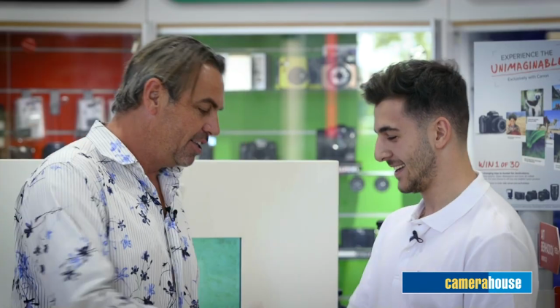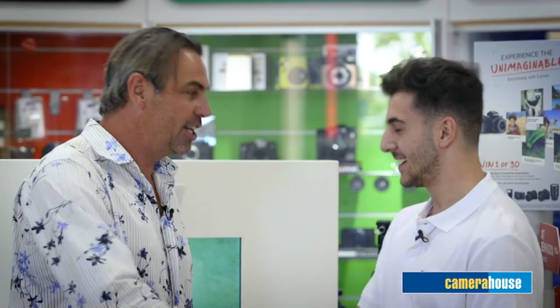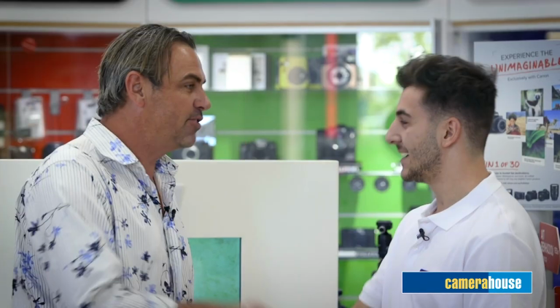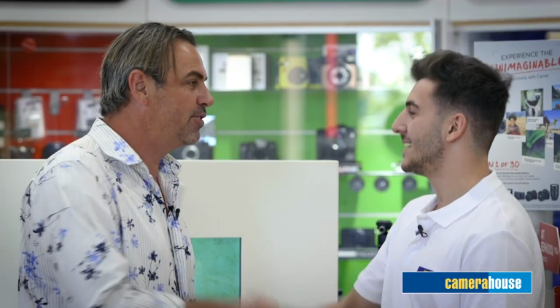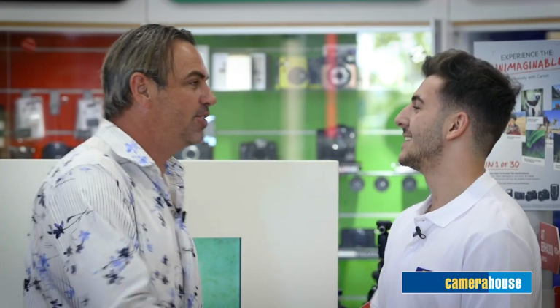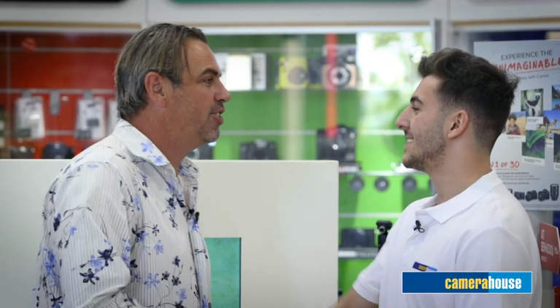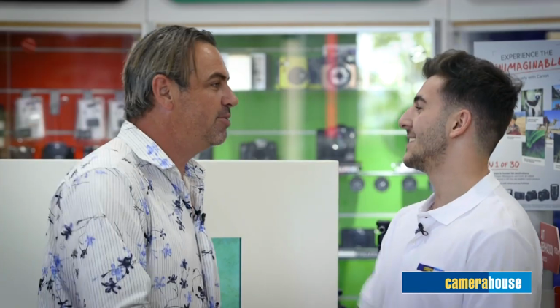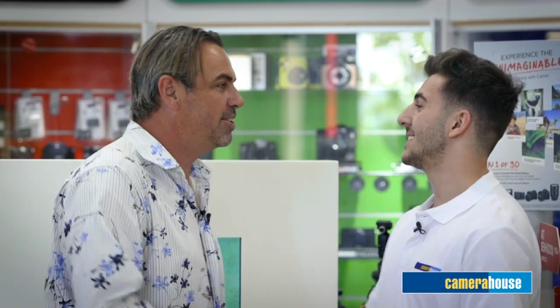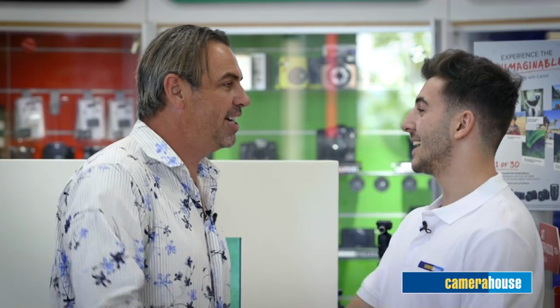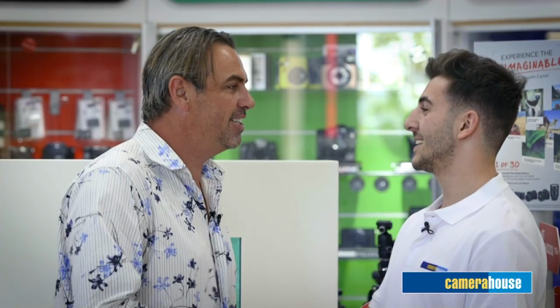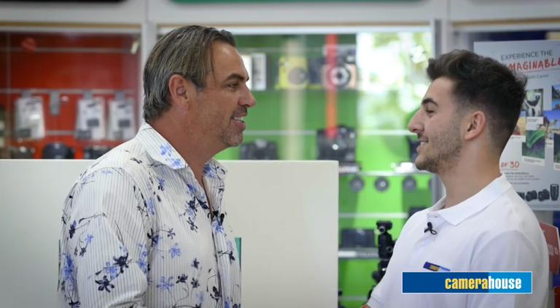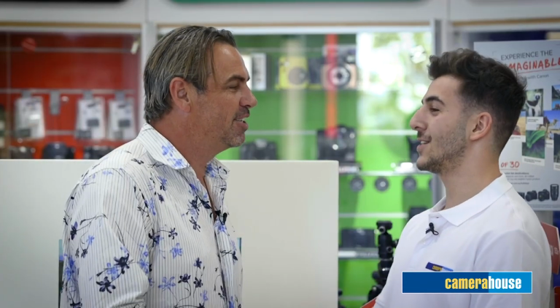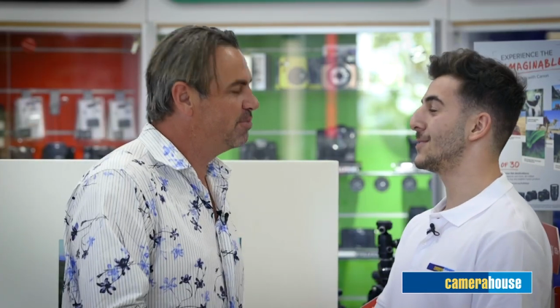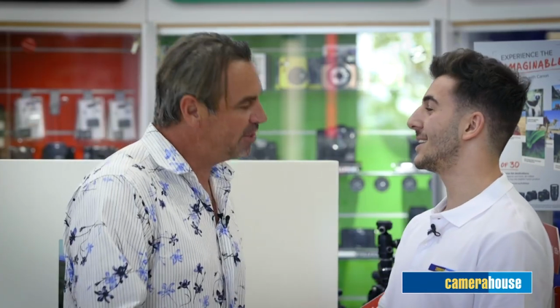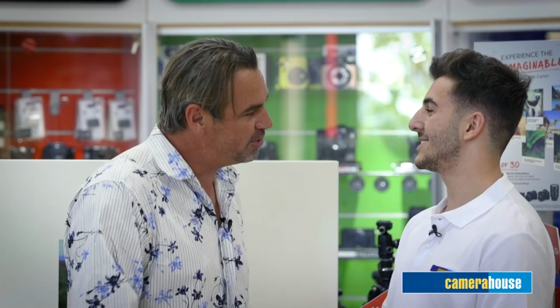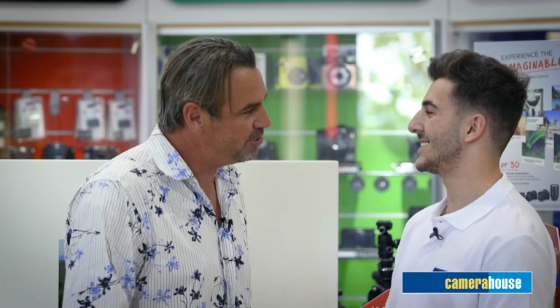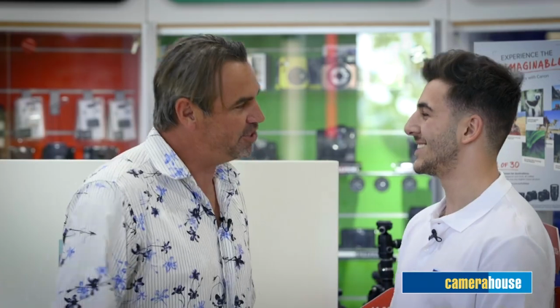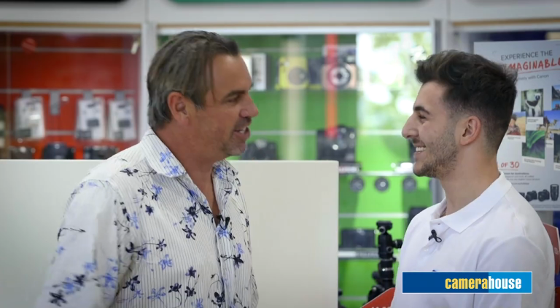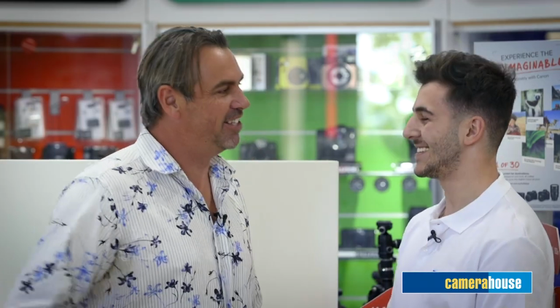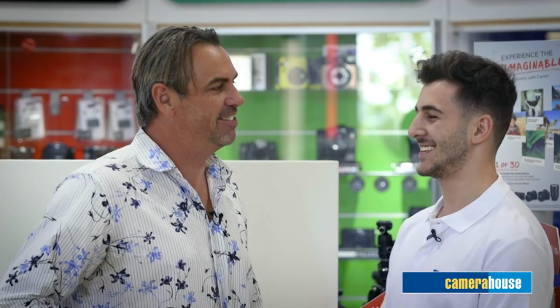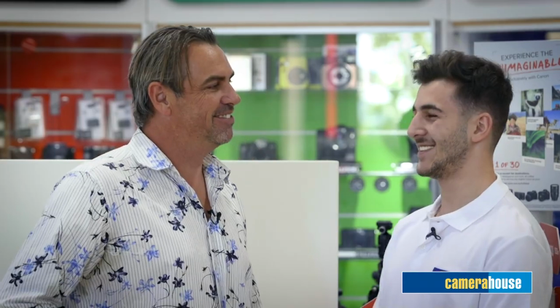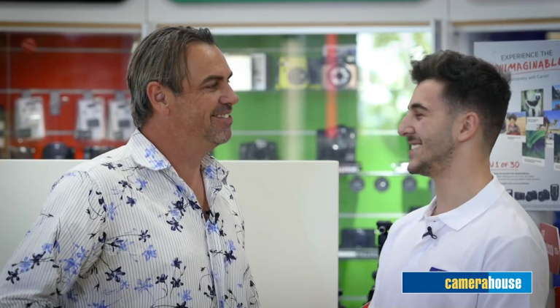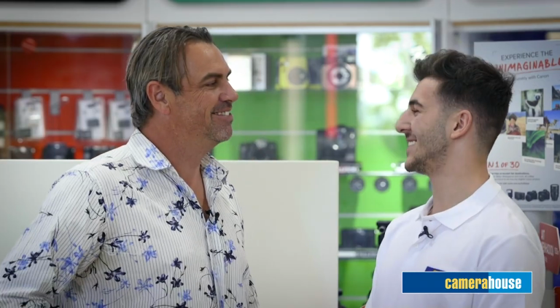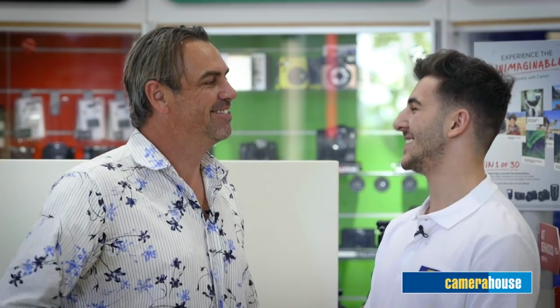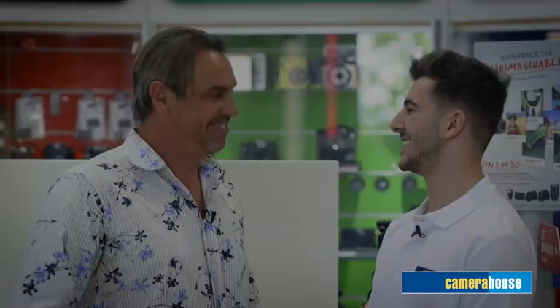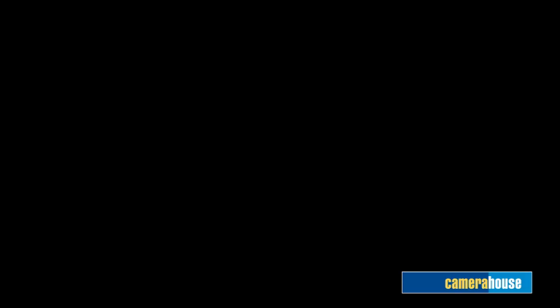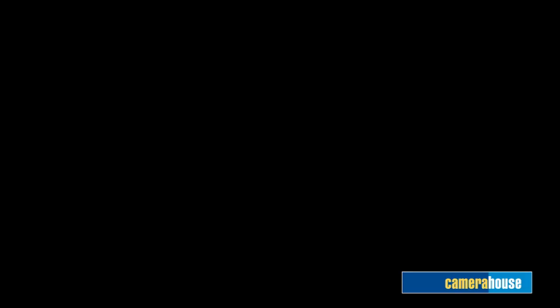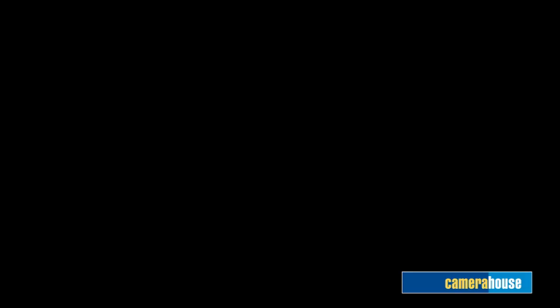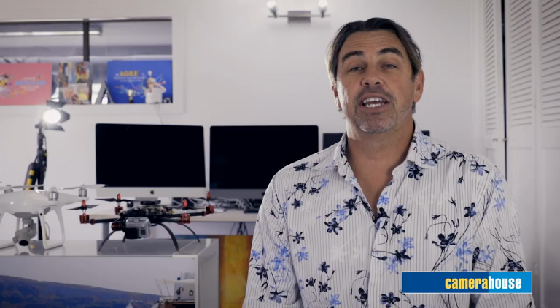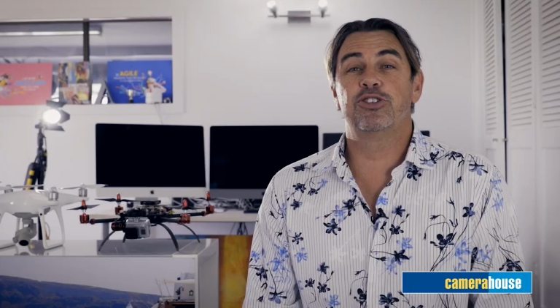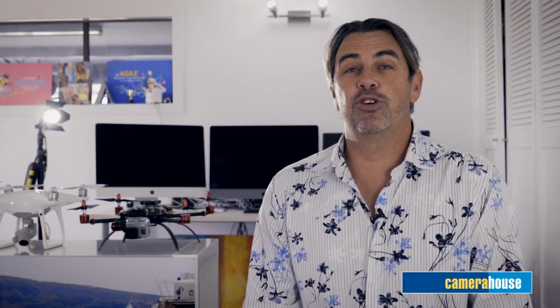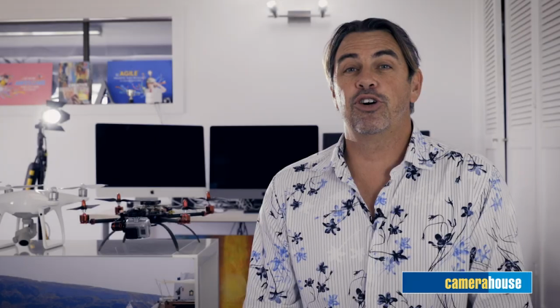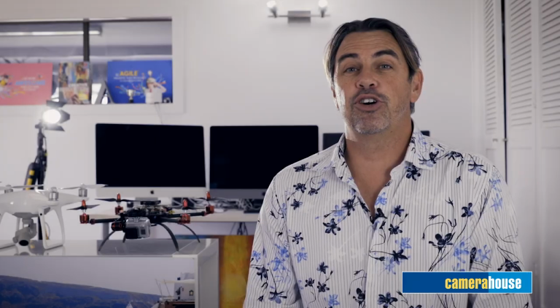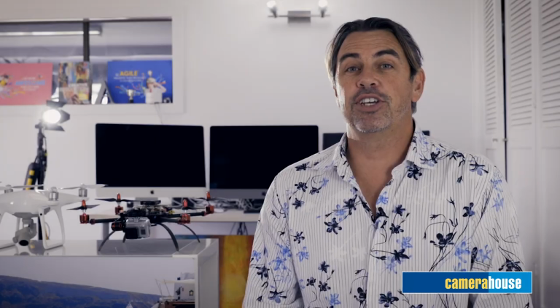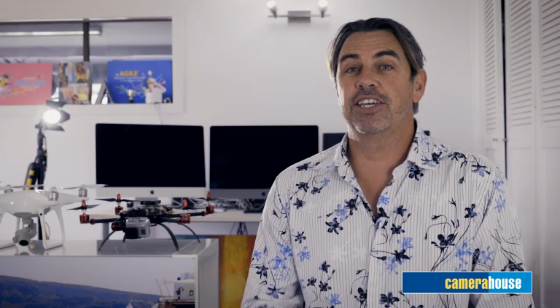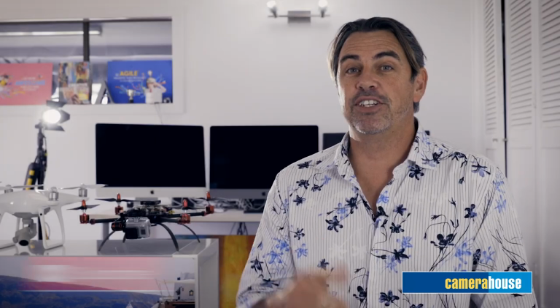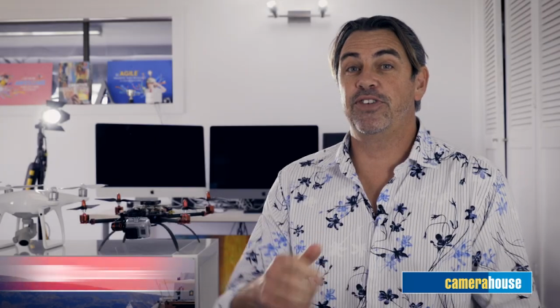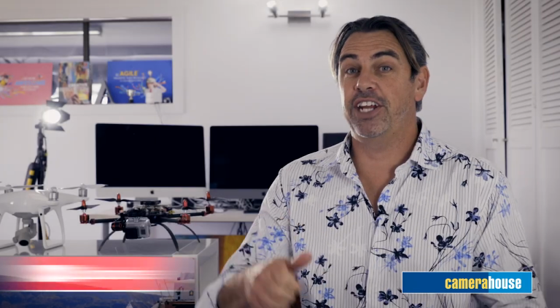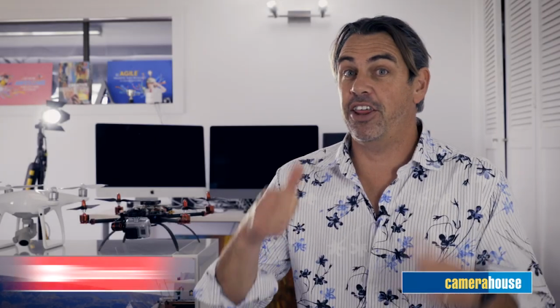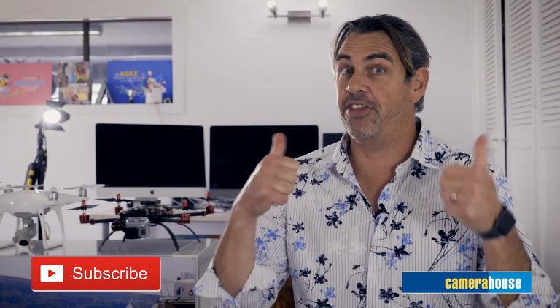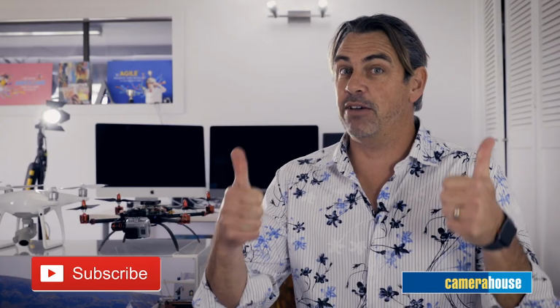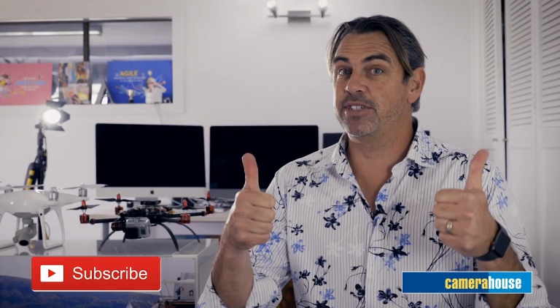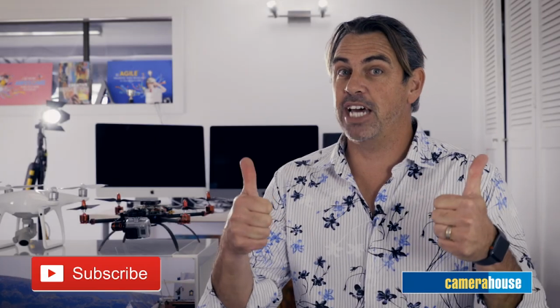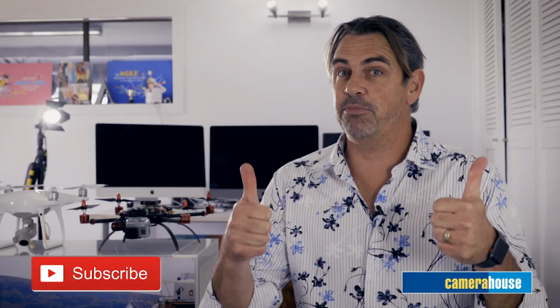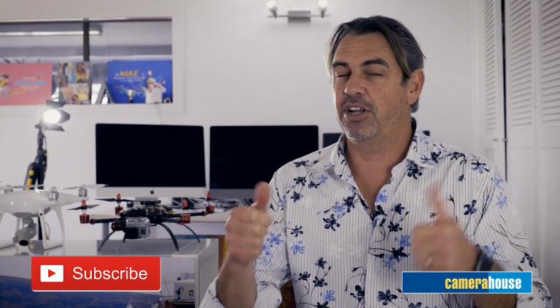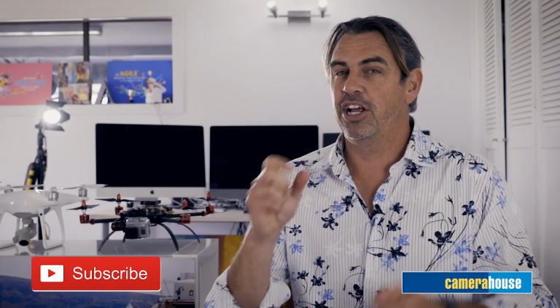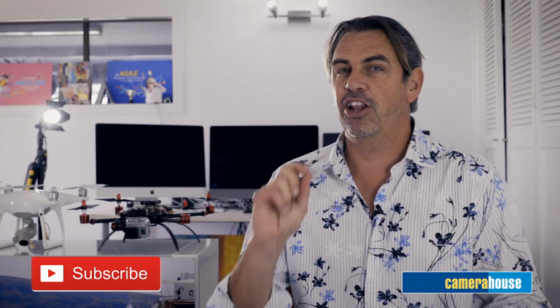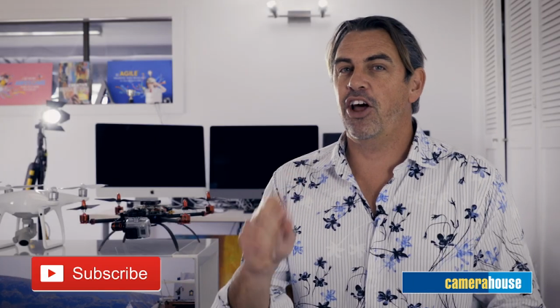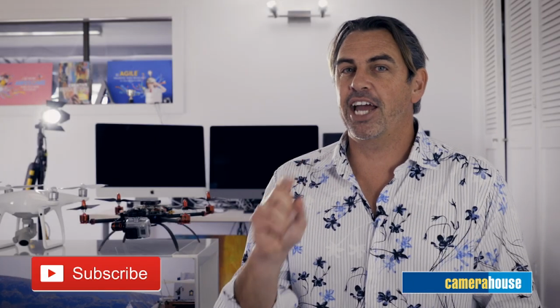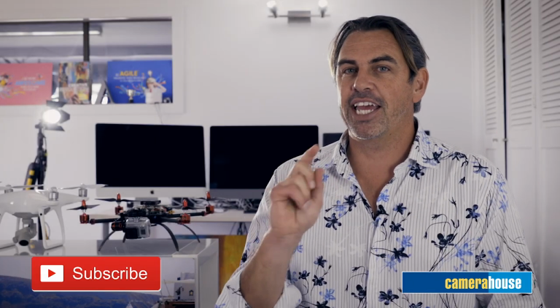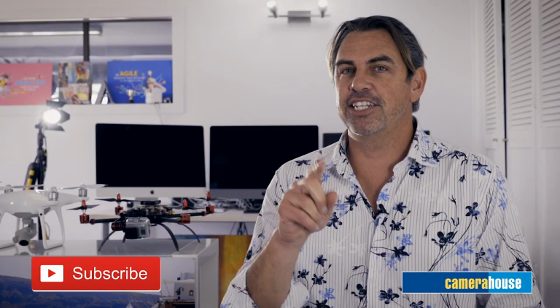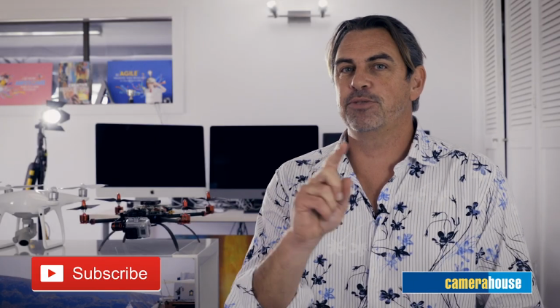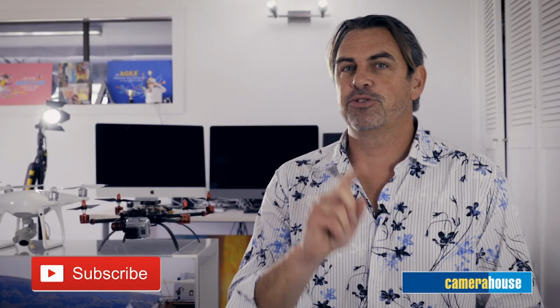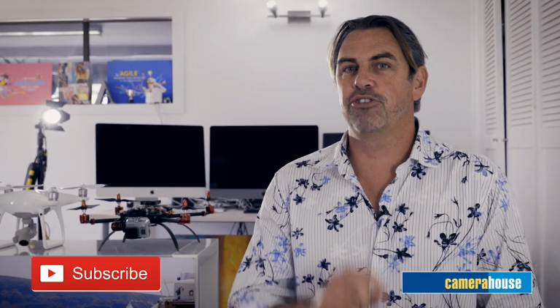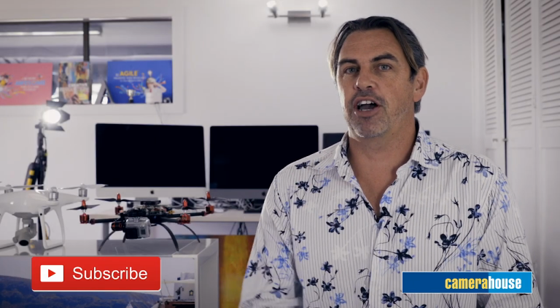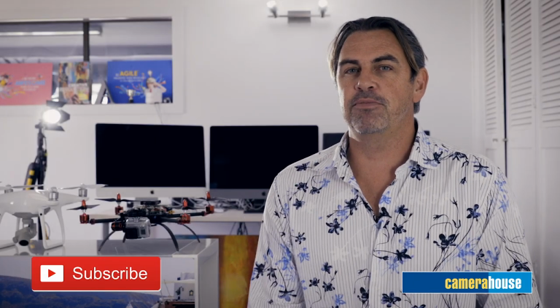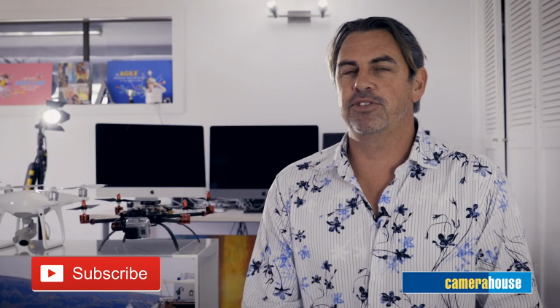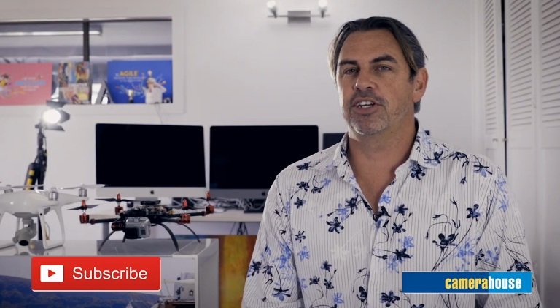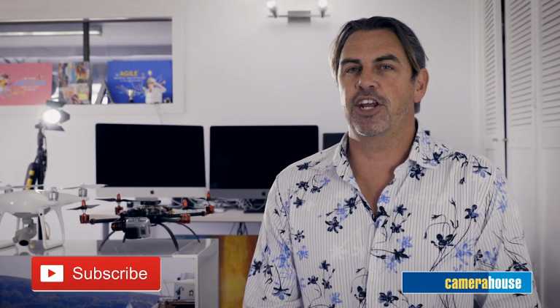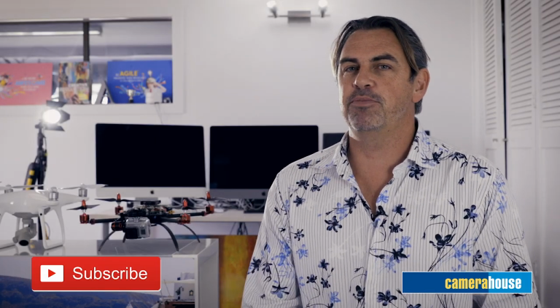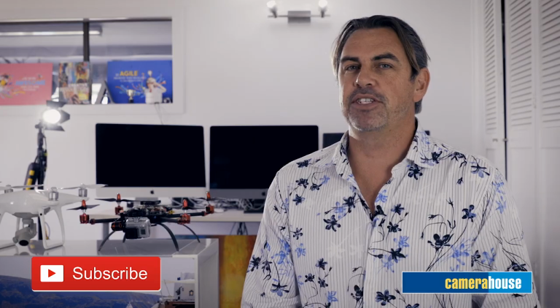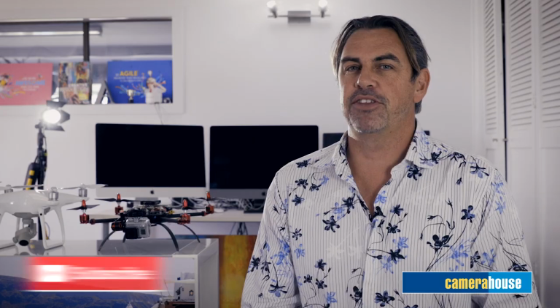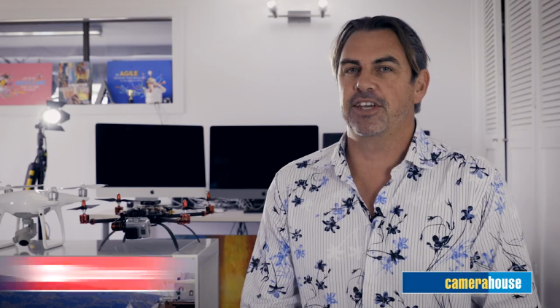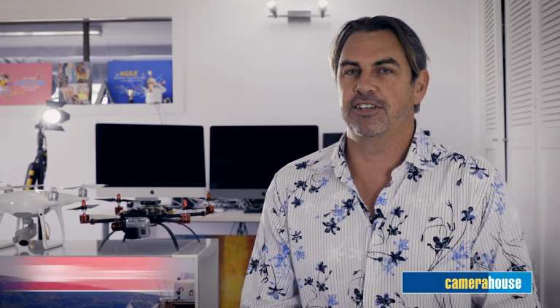Thanks very much for your time today. Make sure you give this video a thumbs up, like and subscribe so you don't miss a thing.